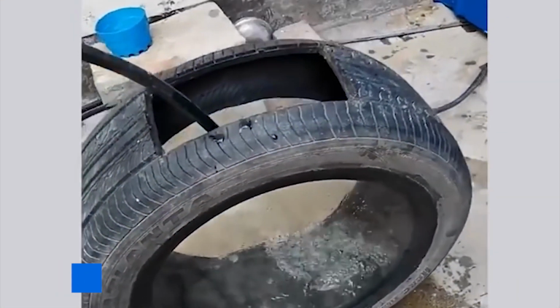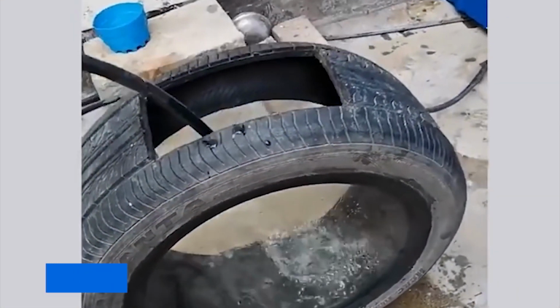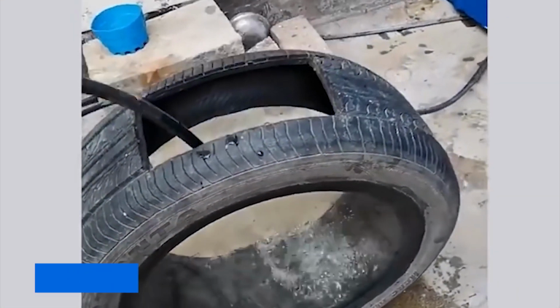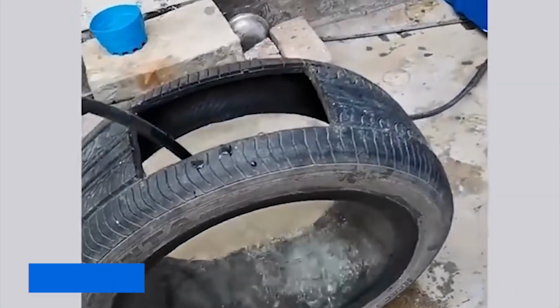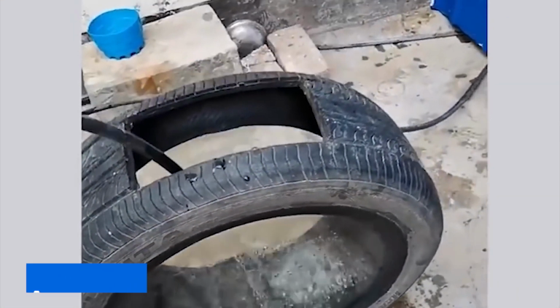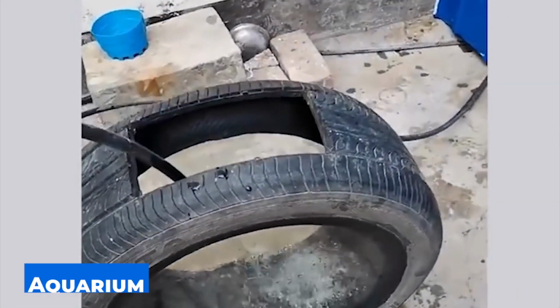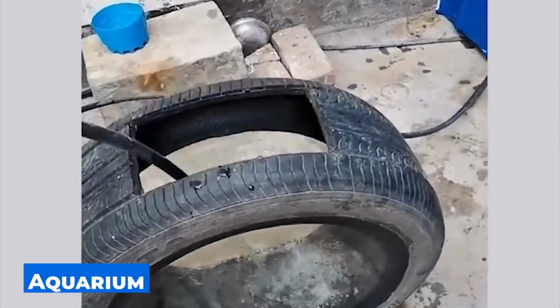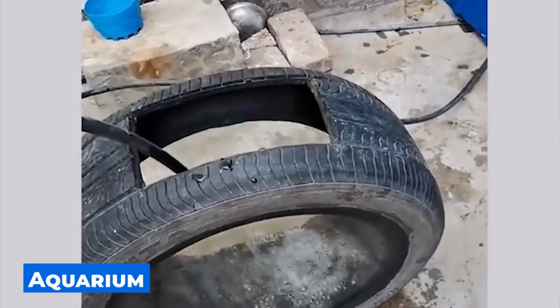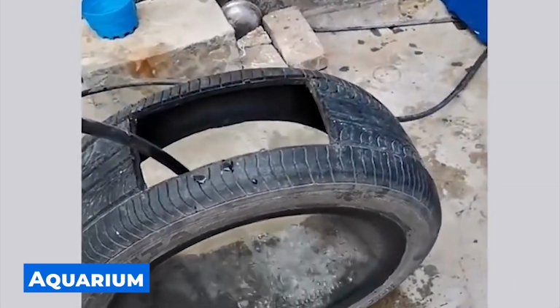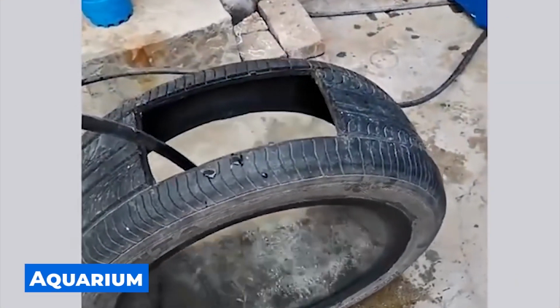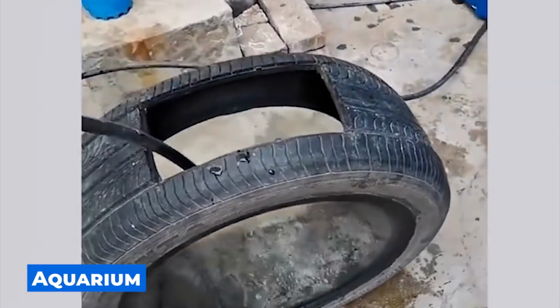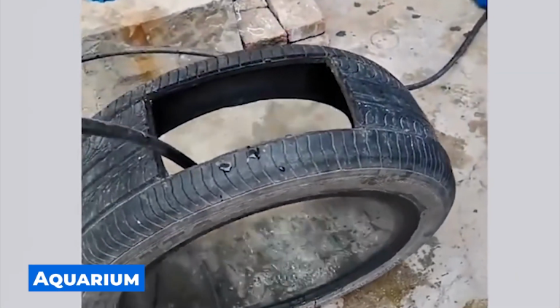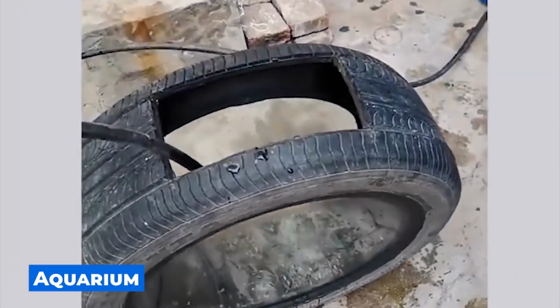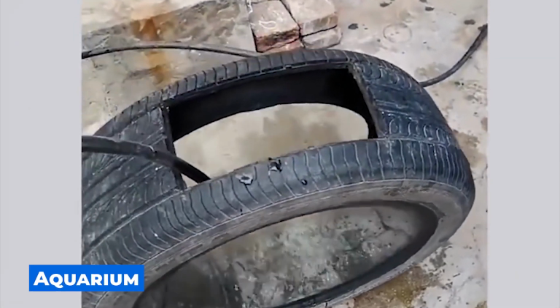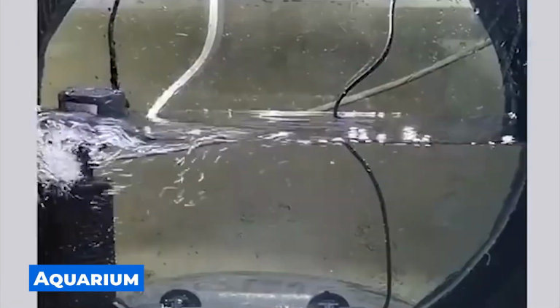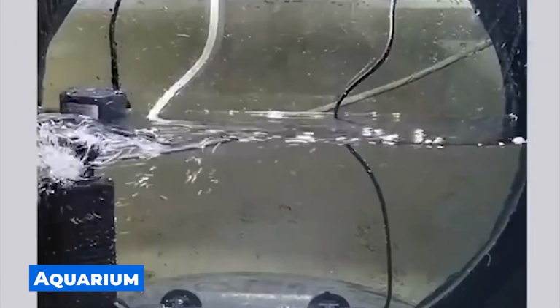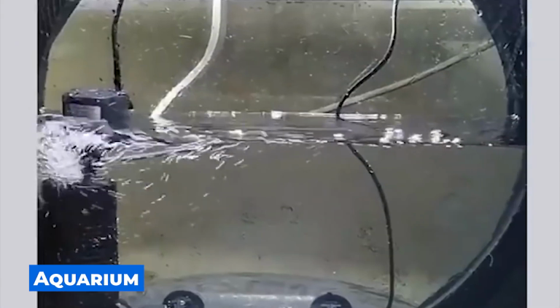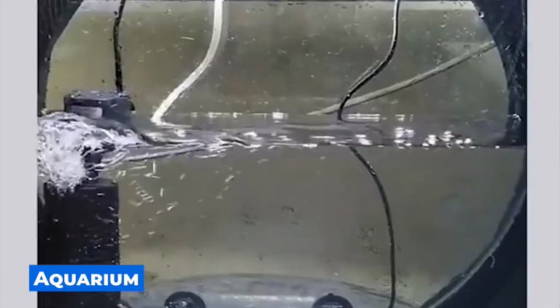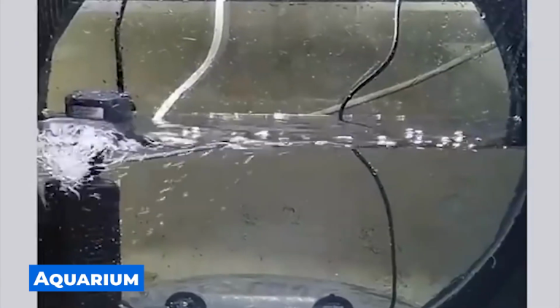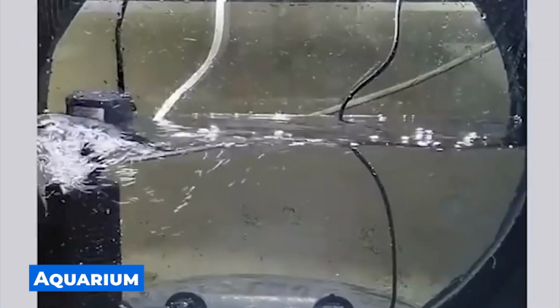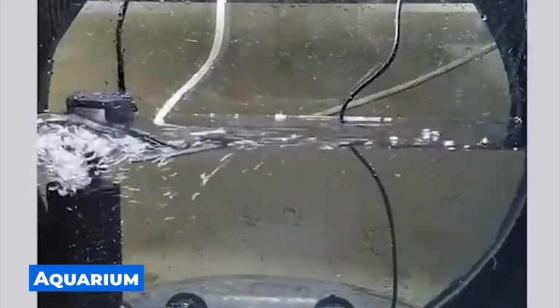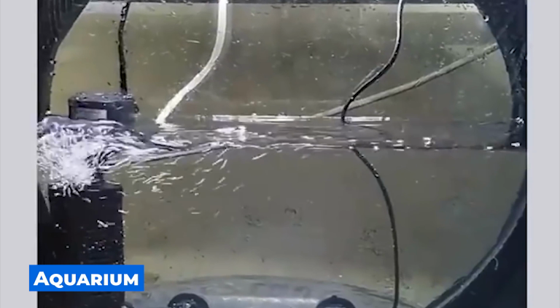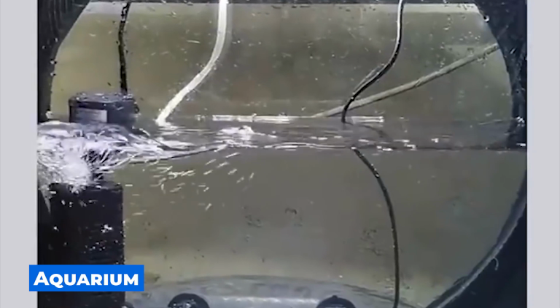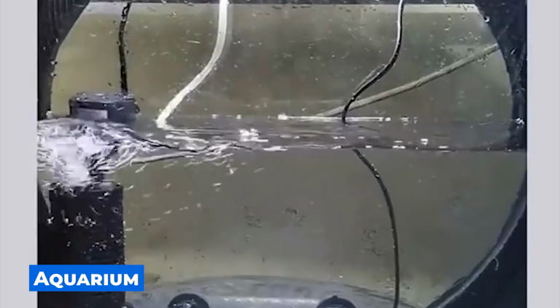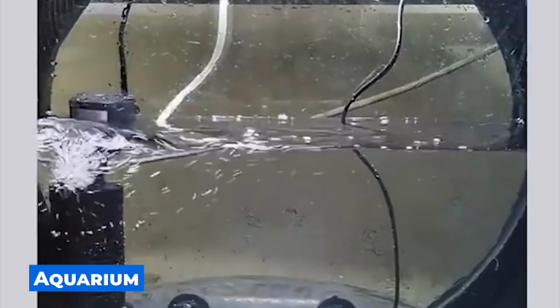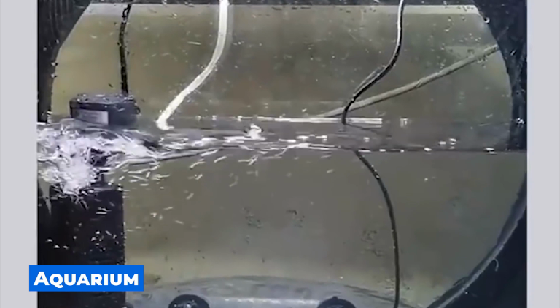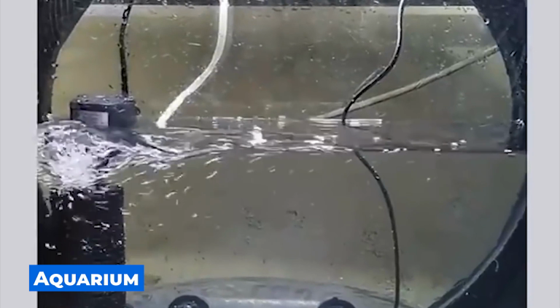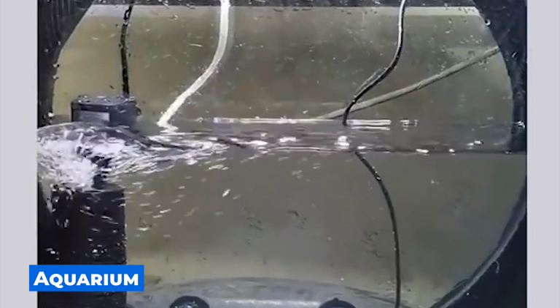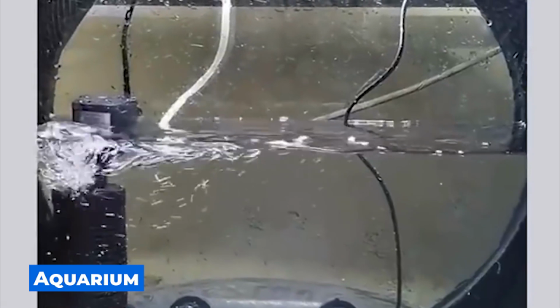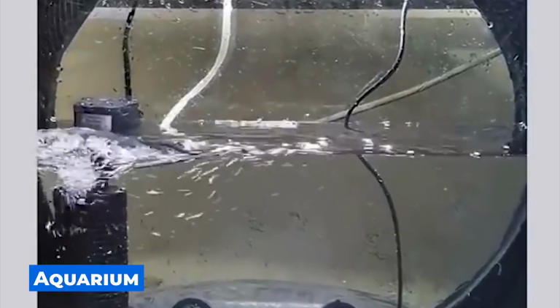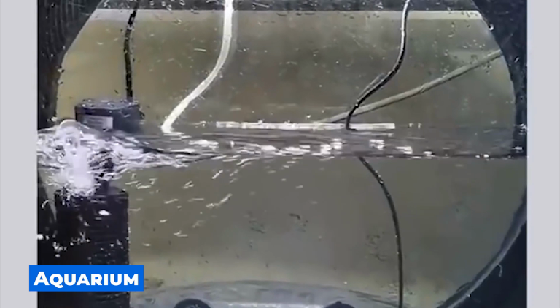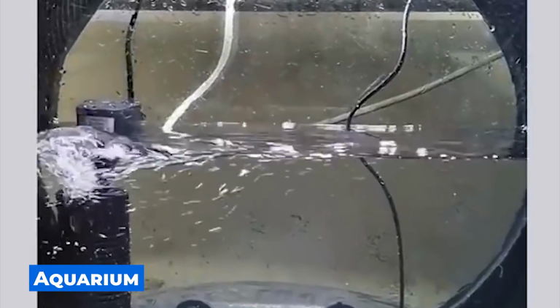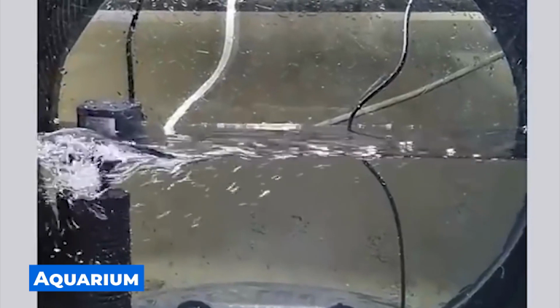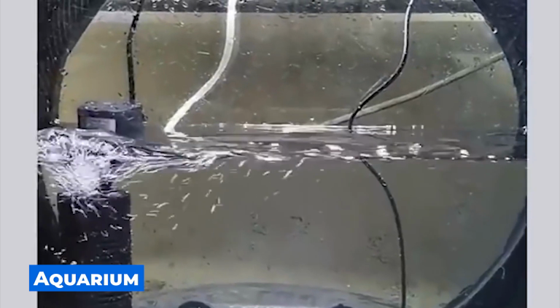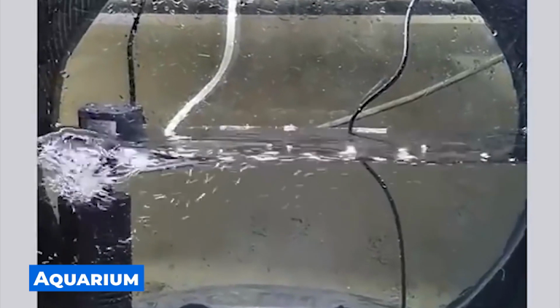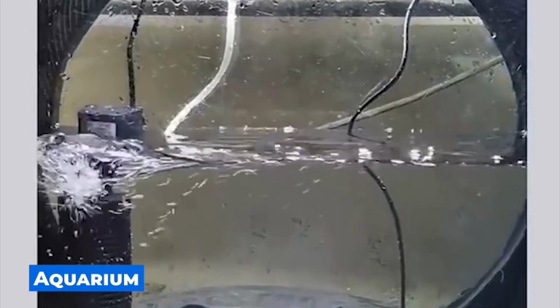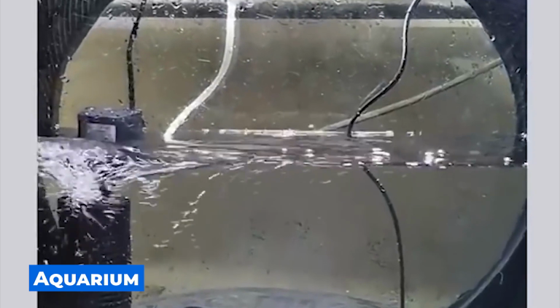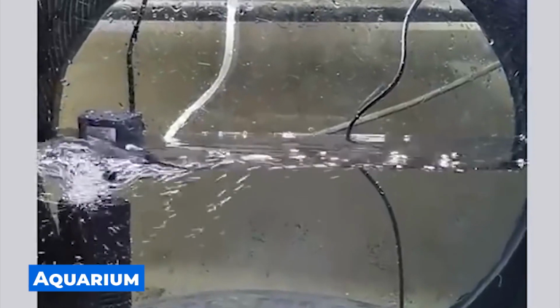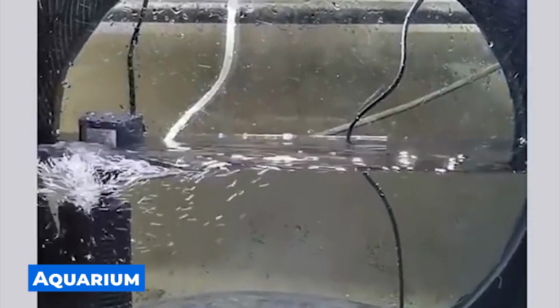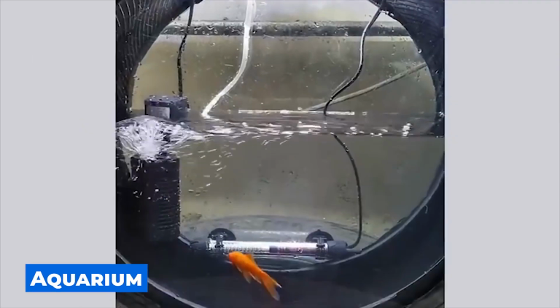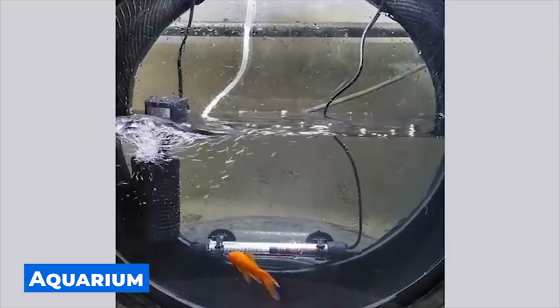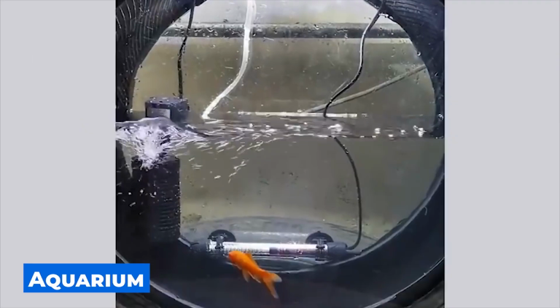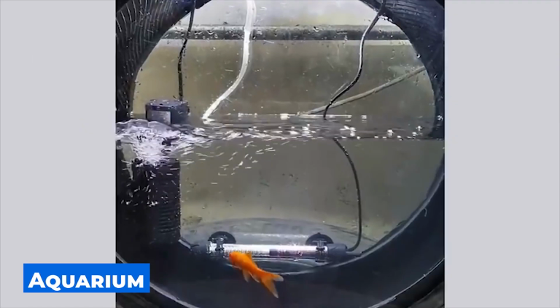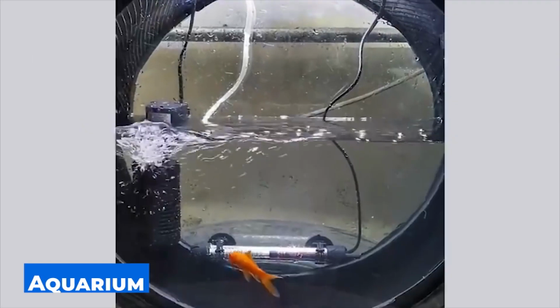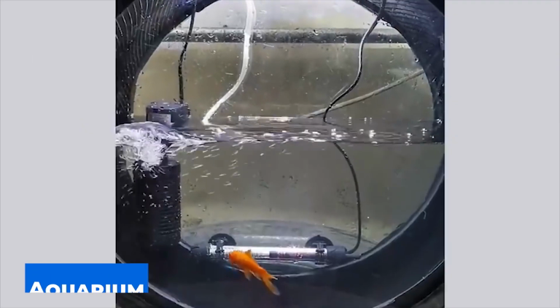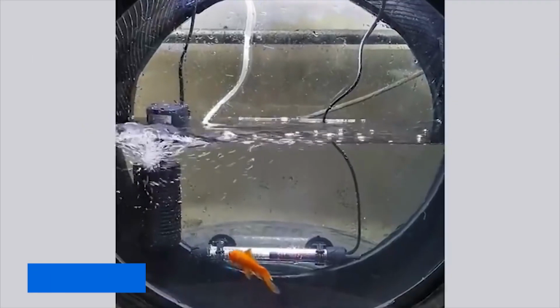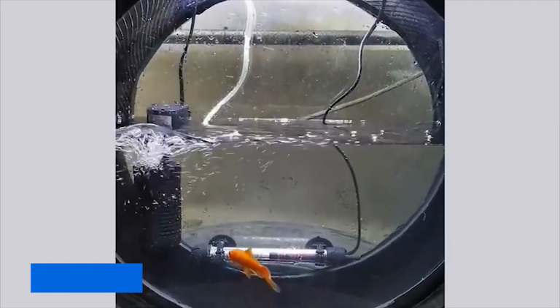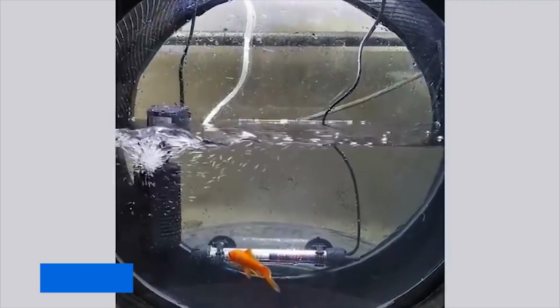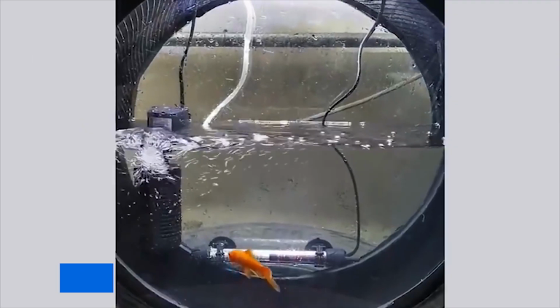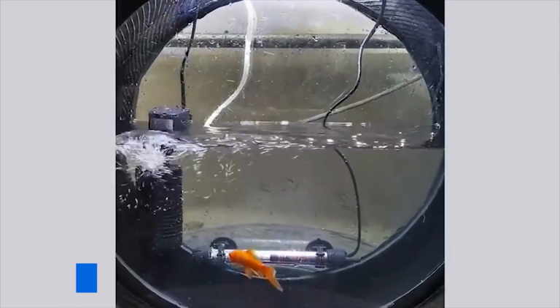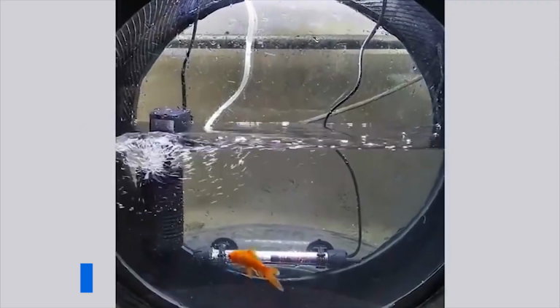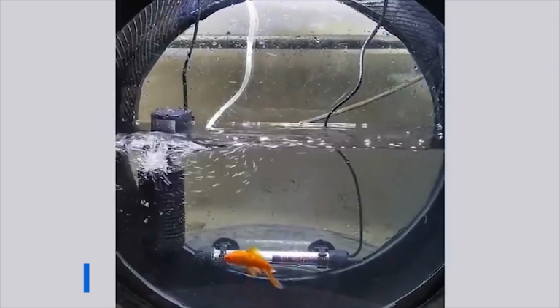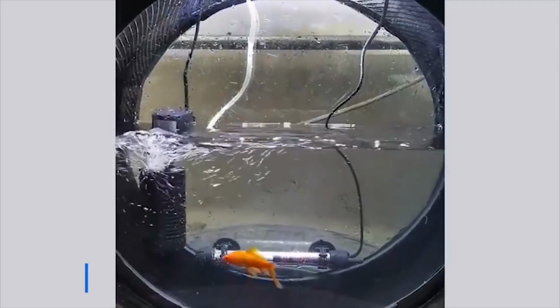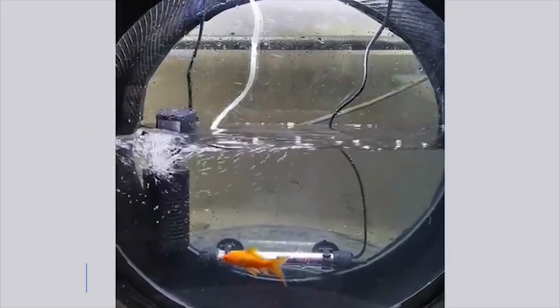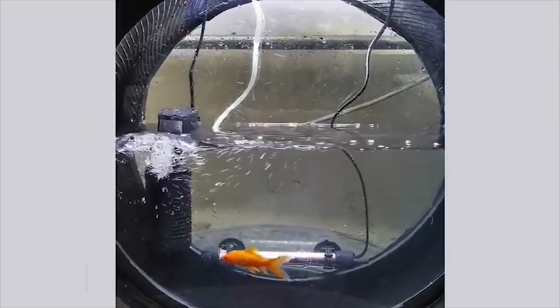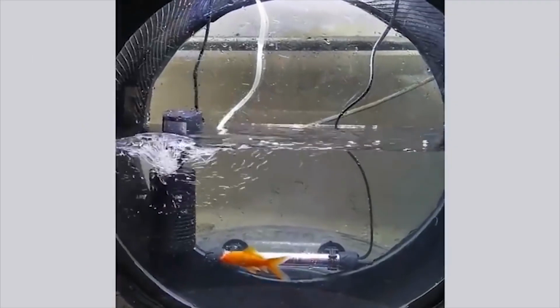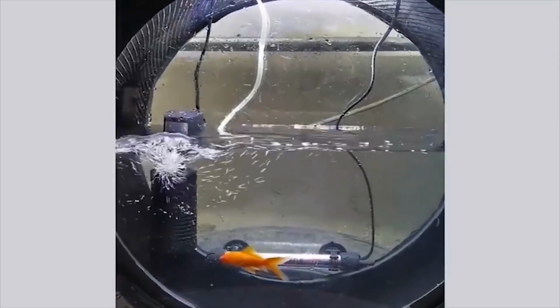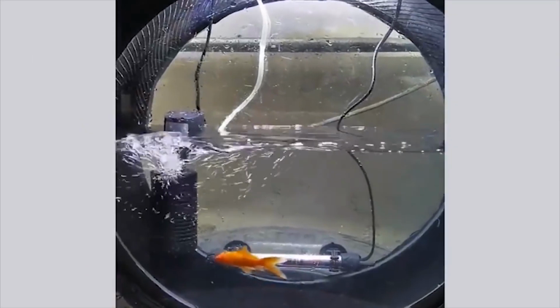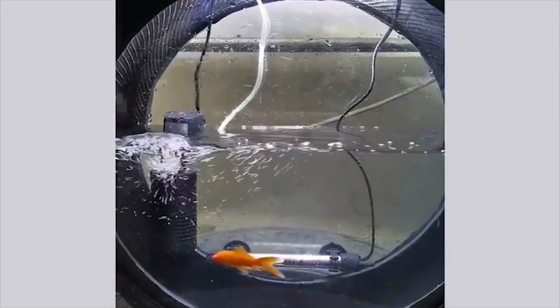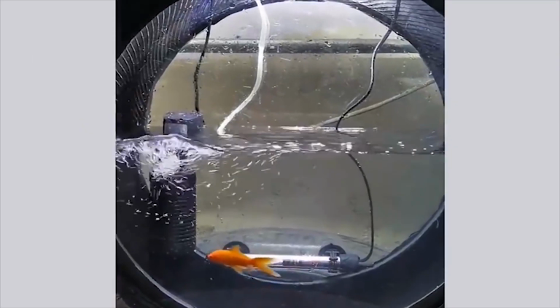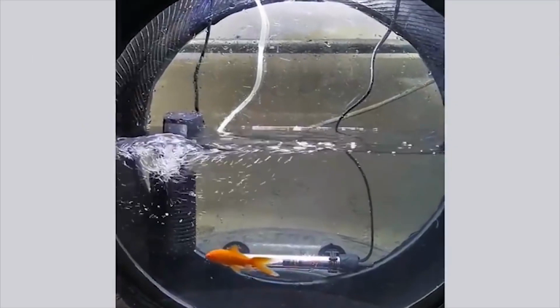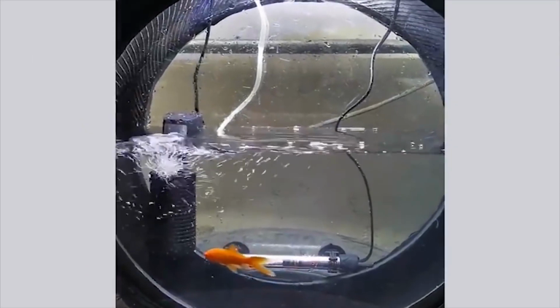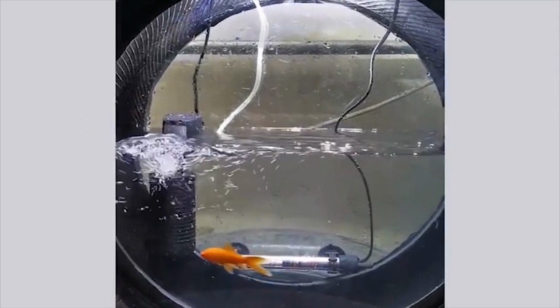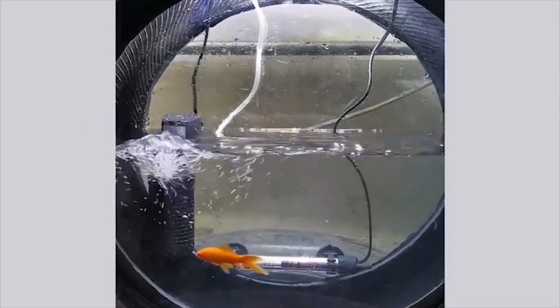One can use an ordinary car wheel to create an astonishing aquarium. You can even decorate your garage with it.